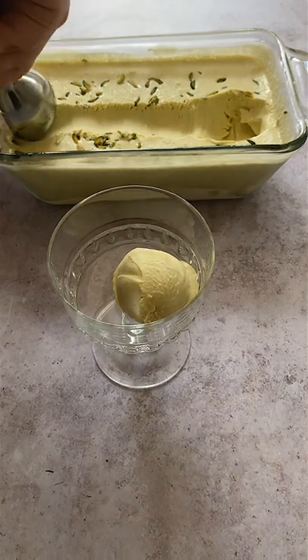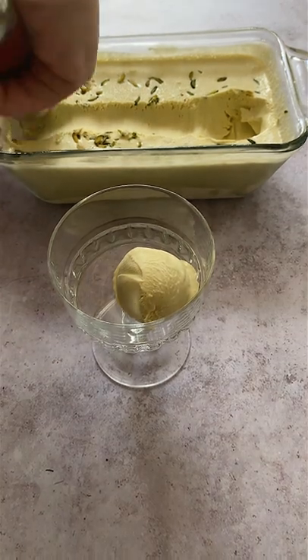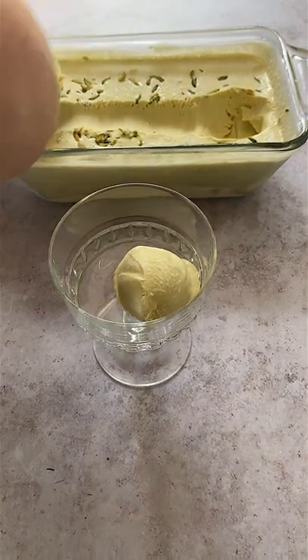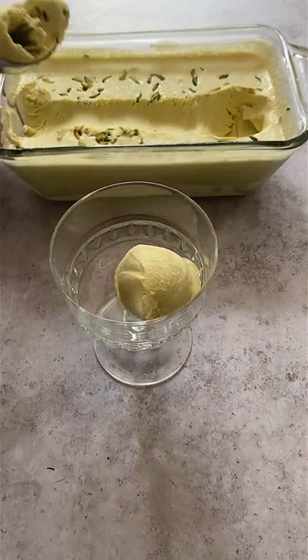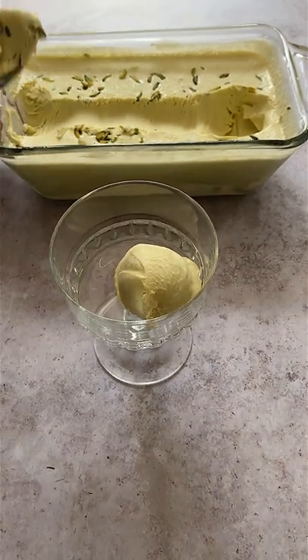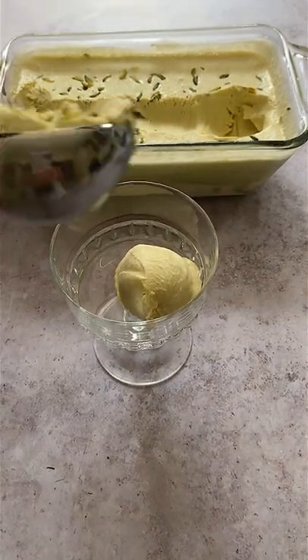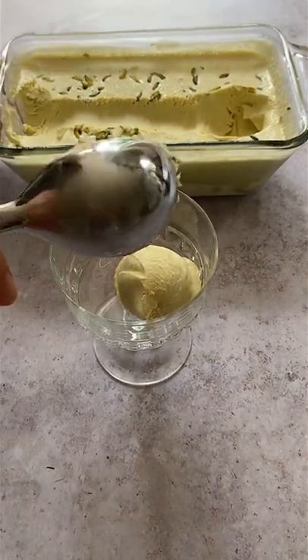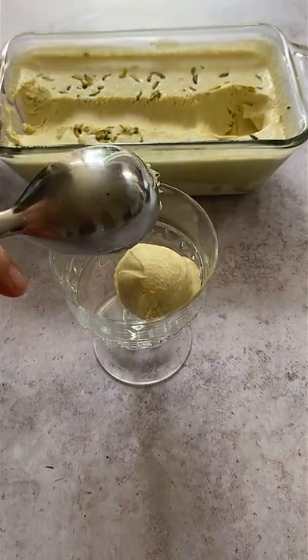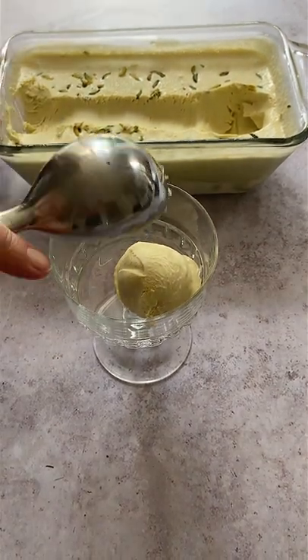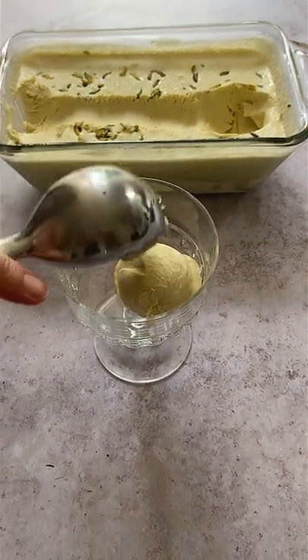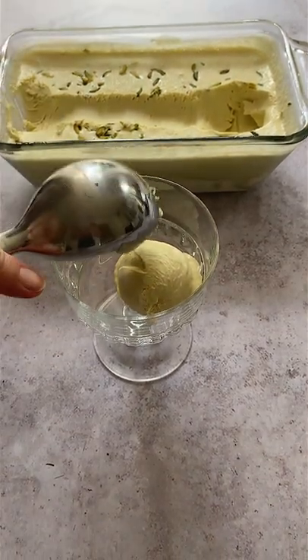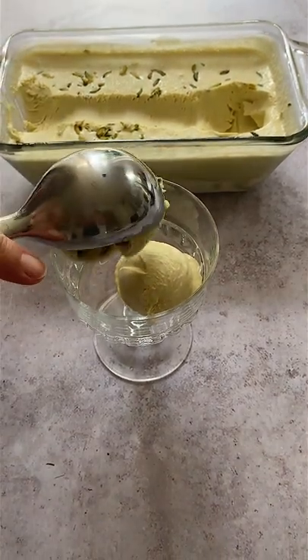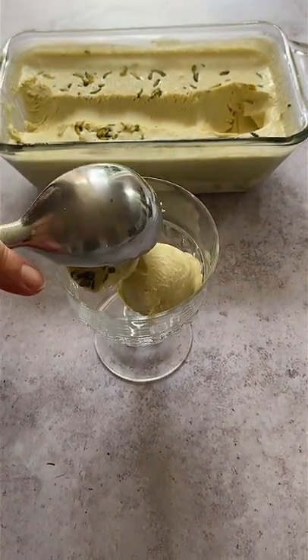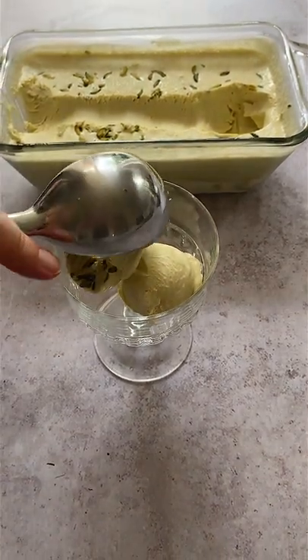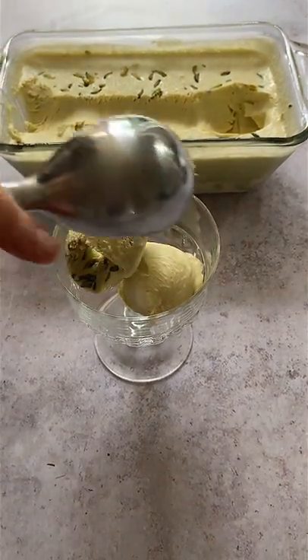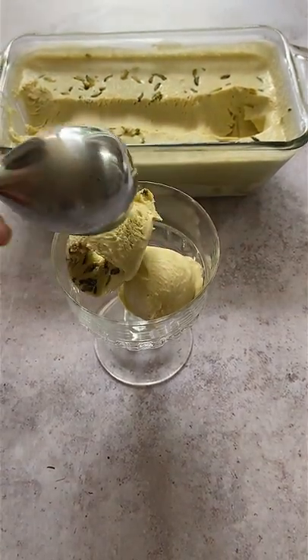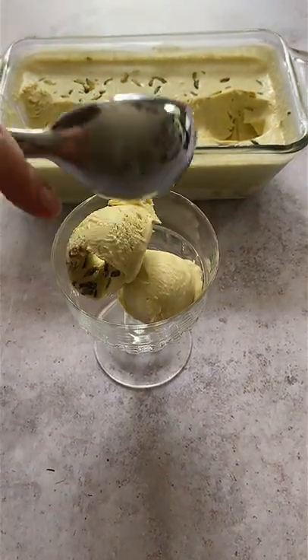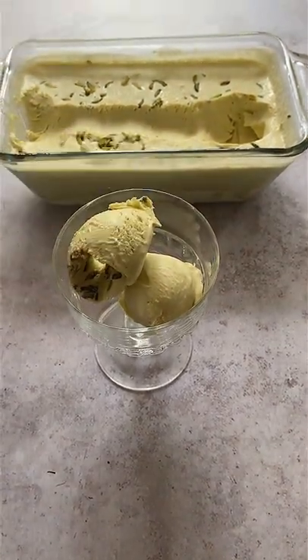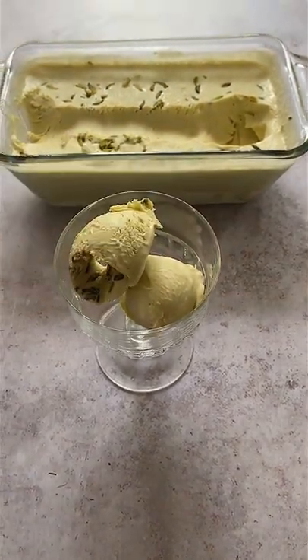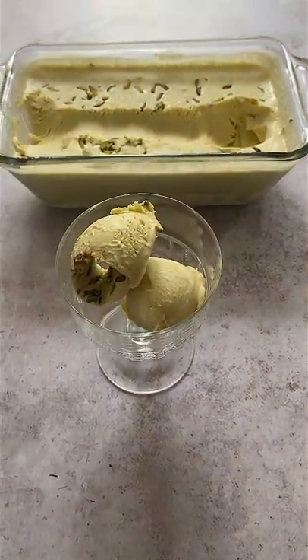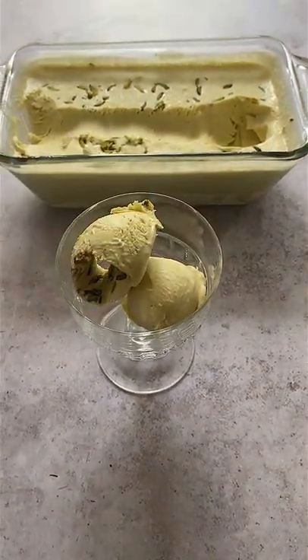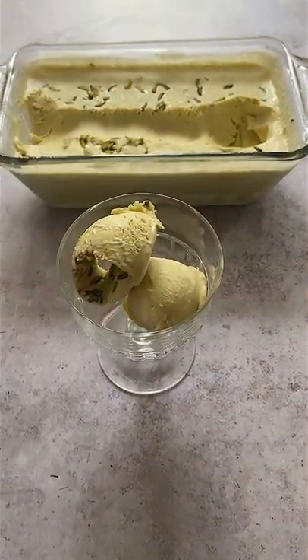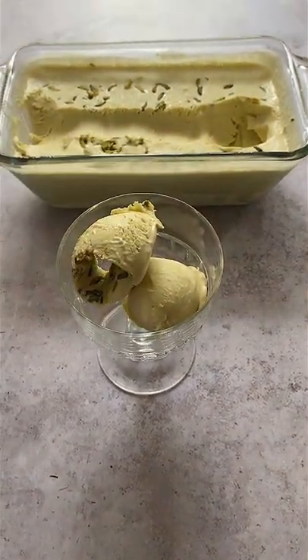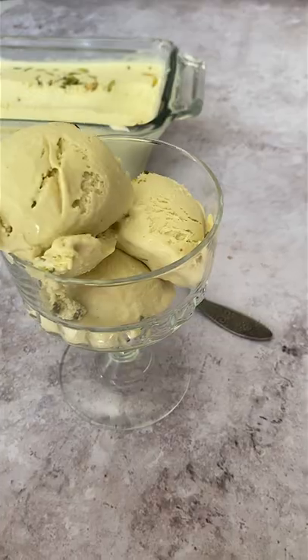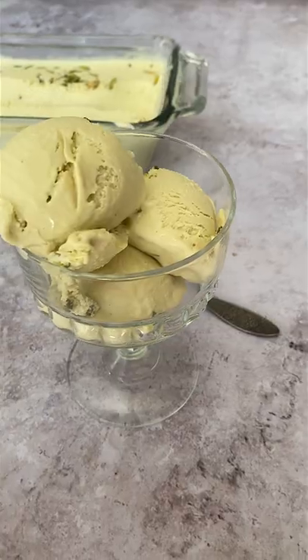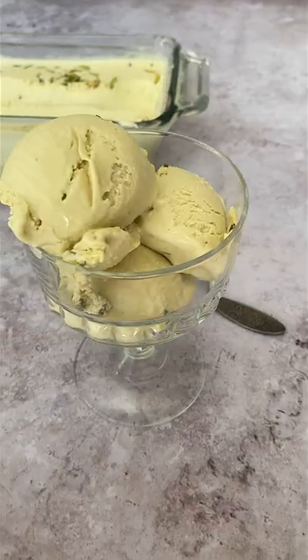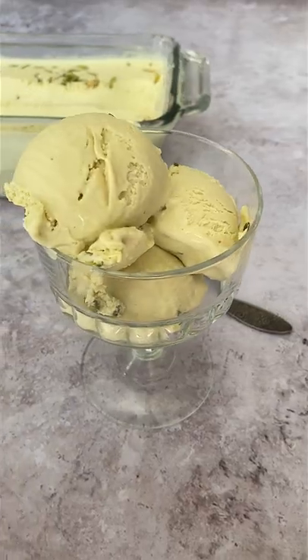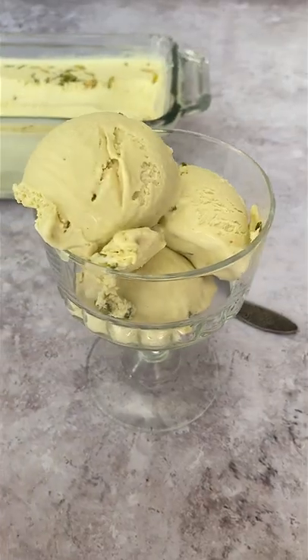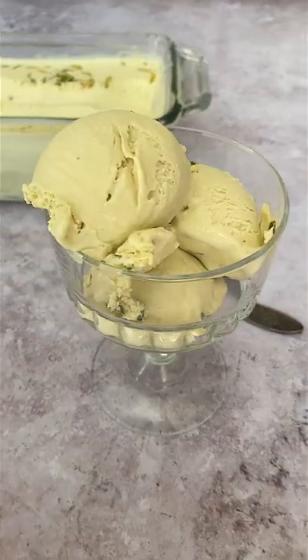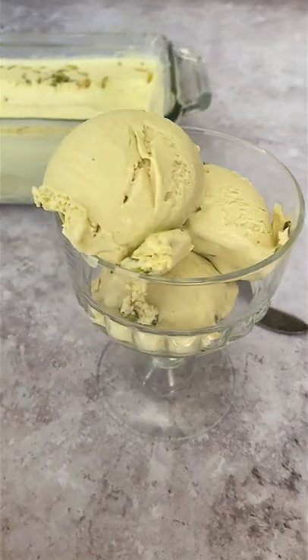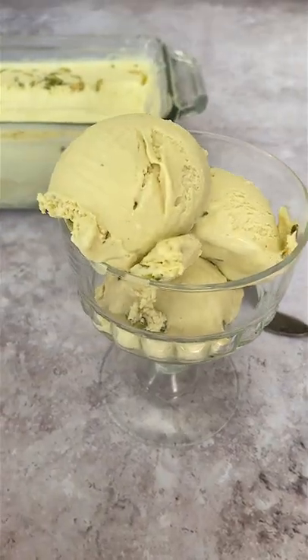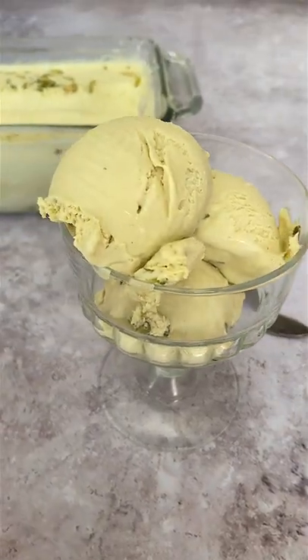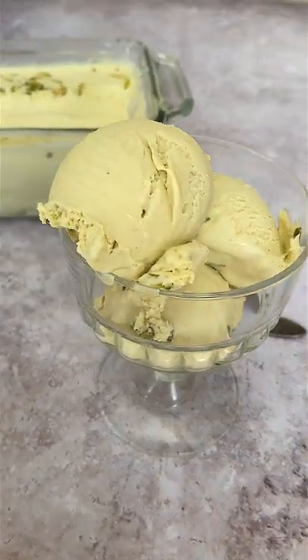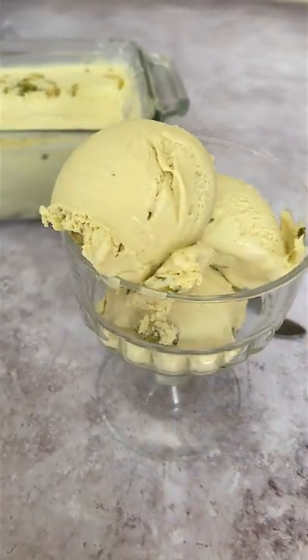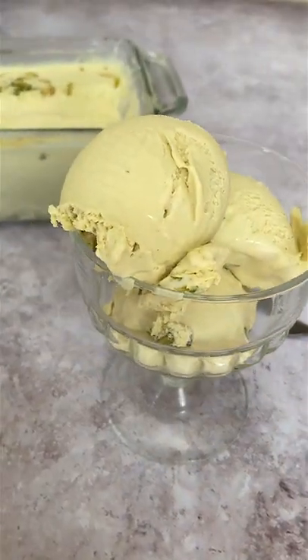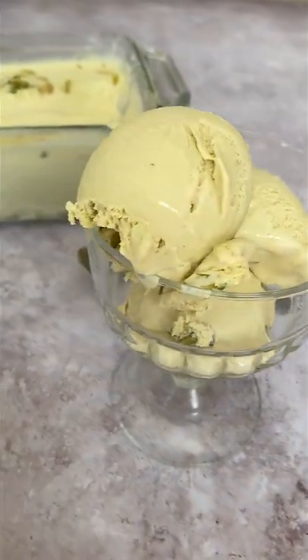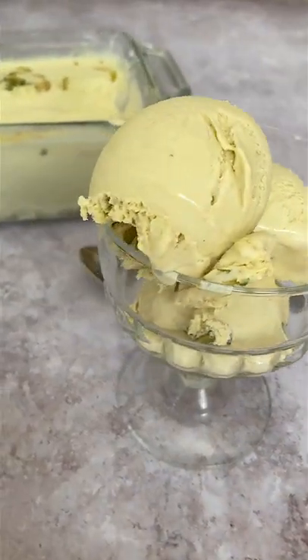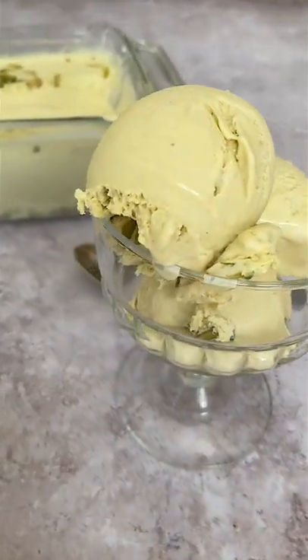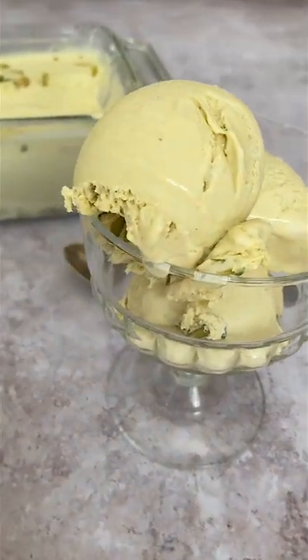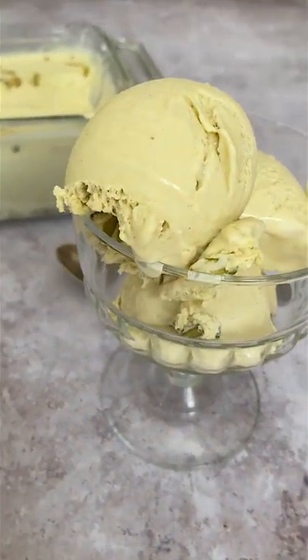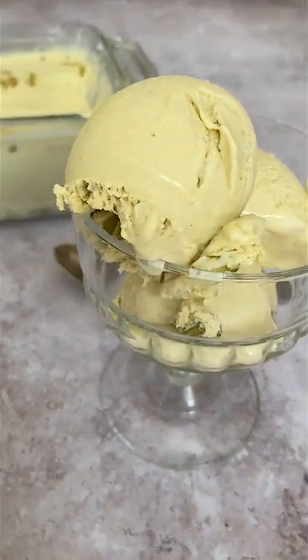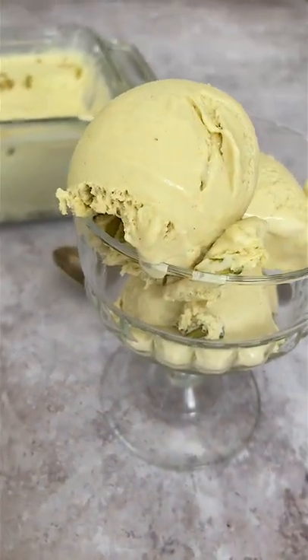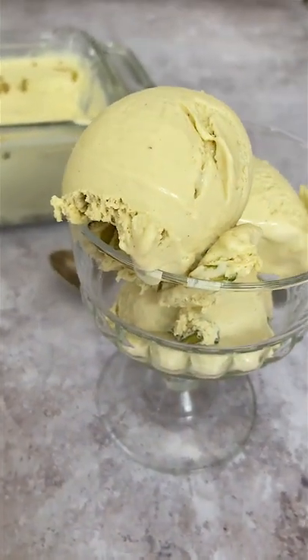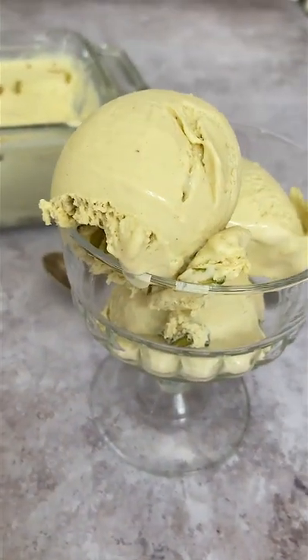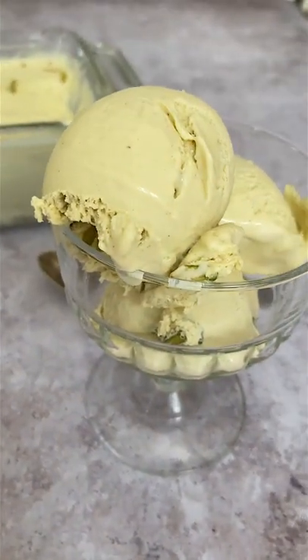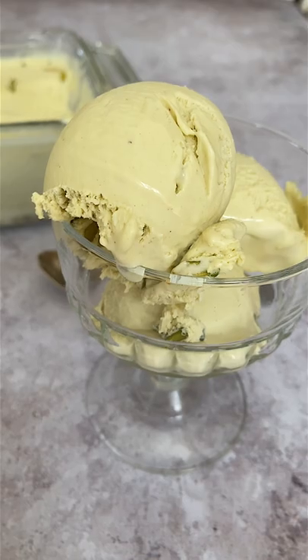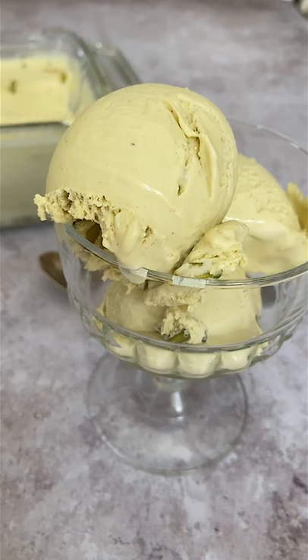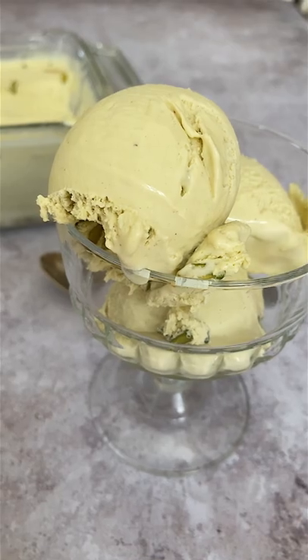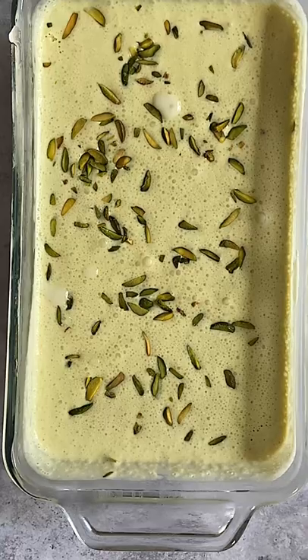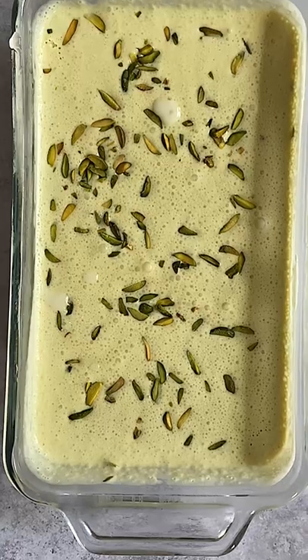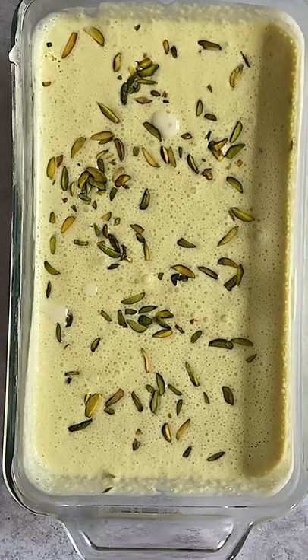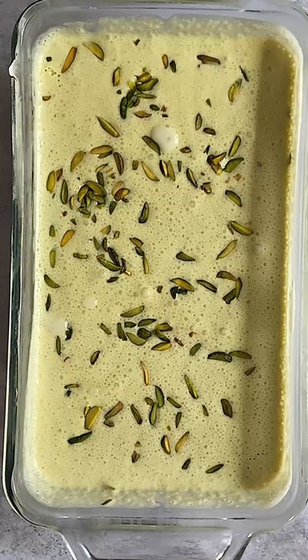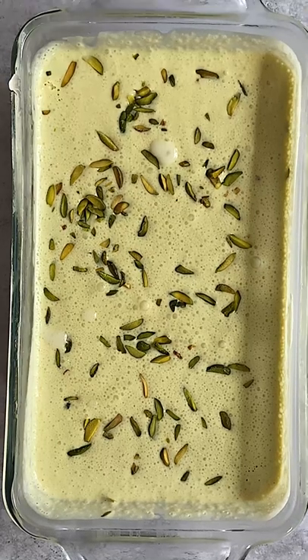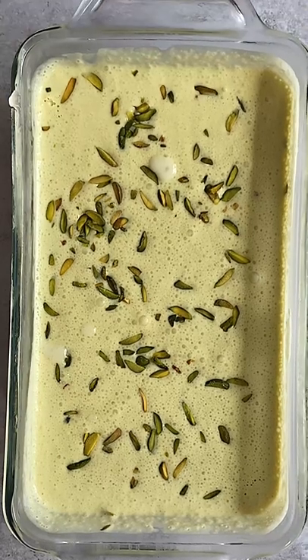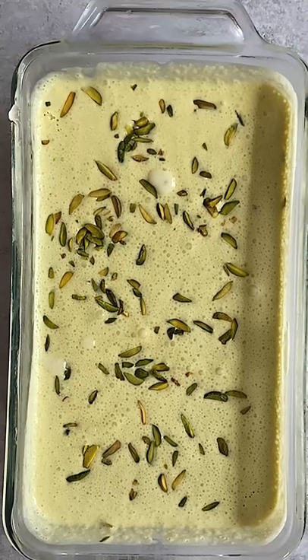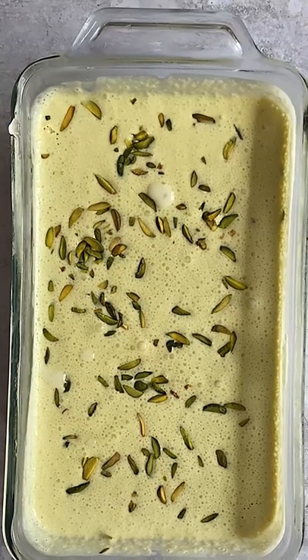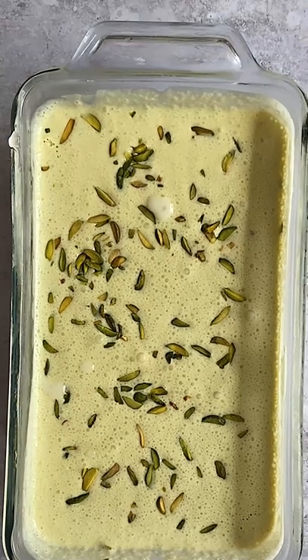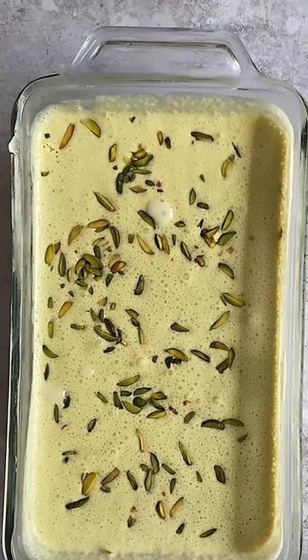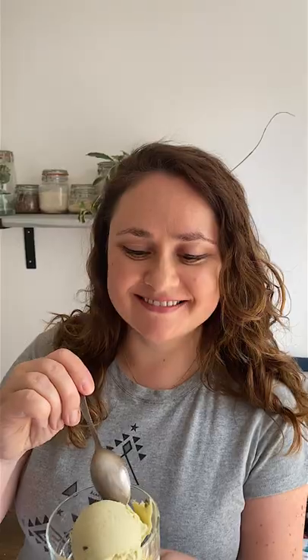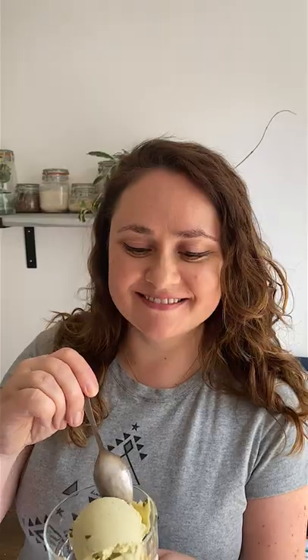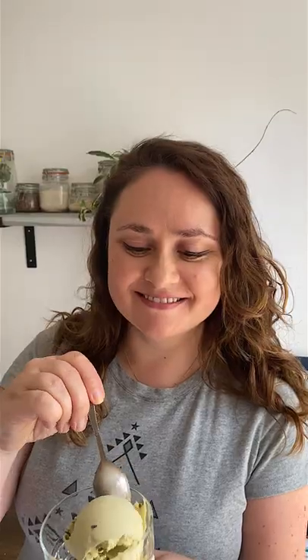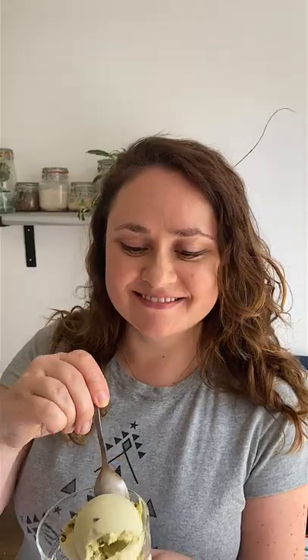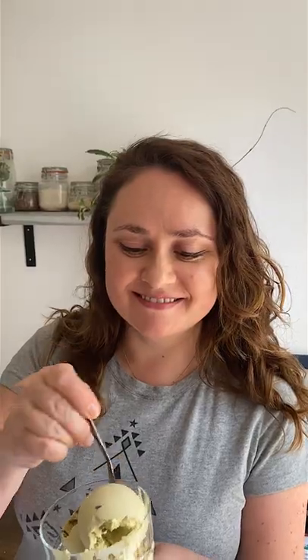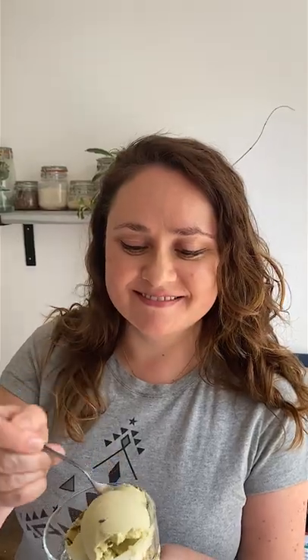Don't forget to double wrap your ice cream before freezing it. I use plastic wrap and then top it with foil. Yes, it's that simple.